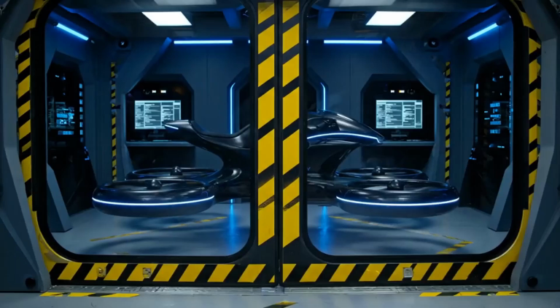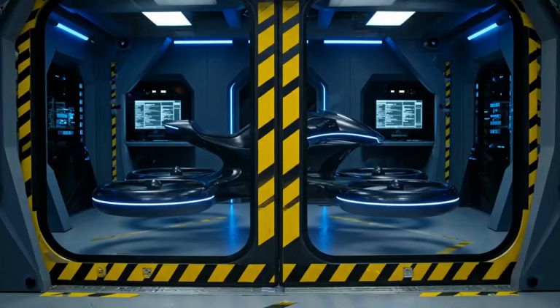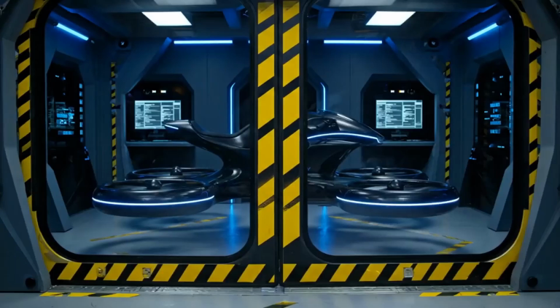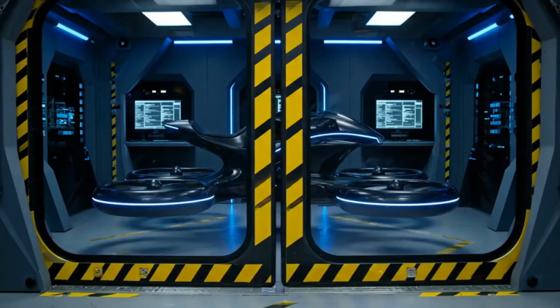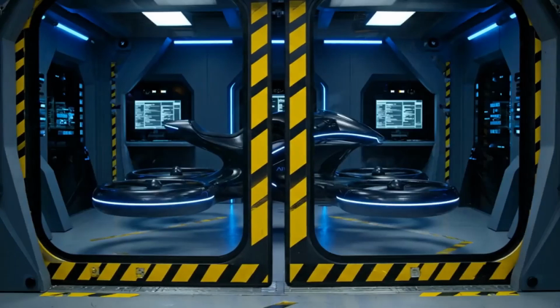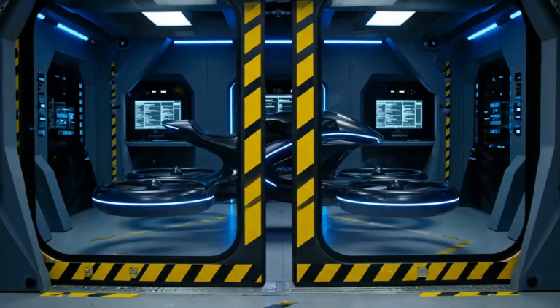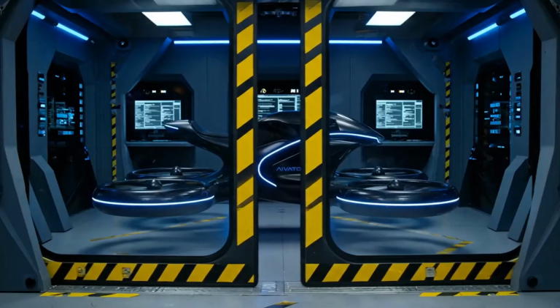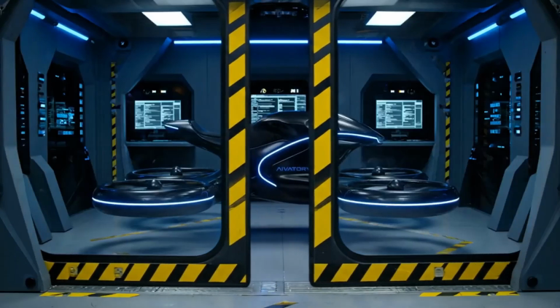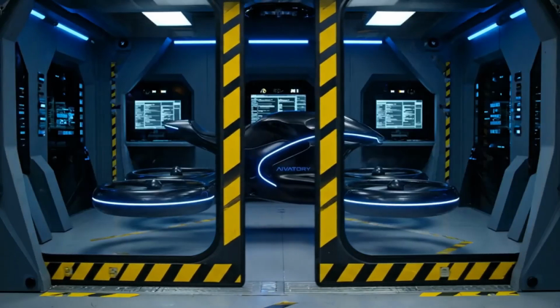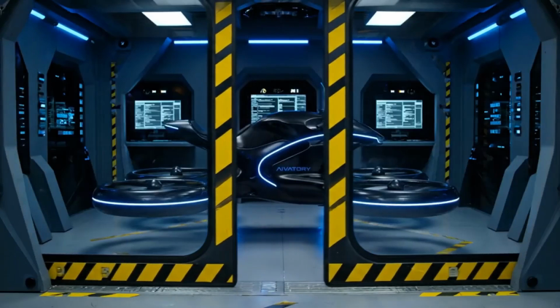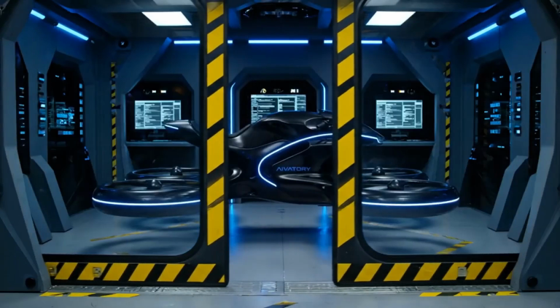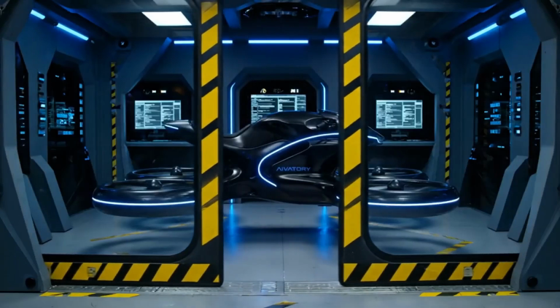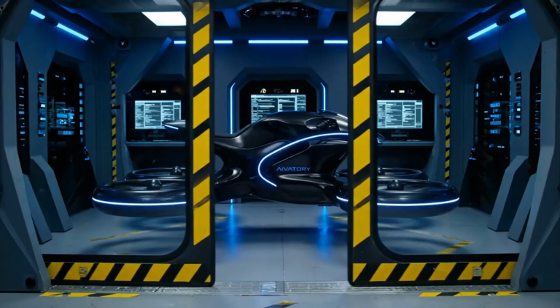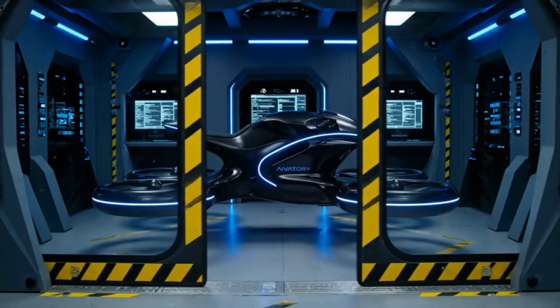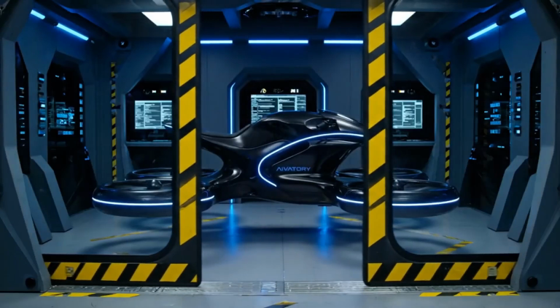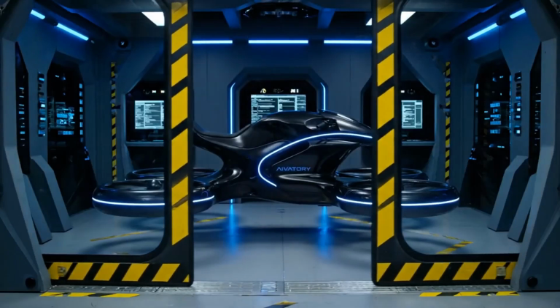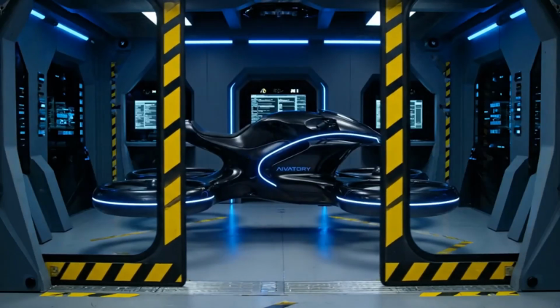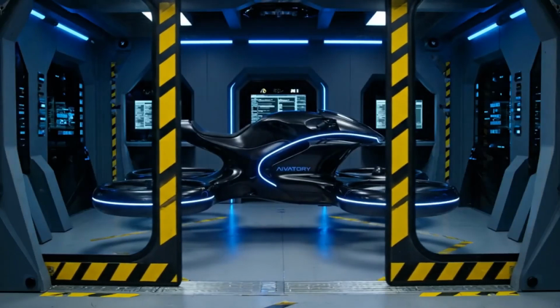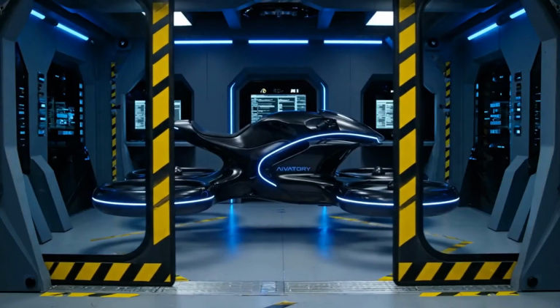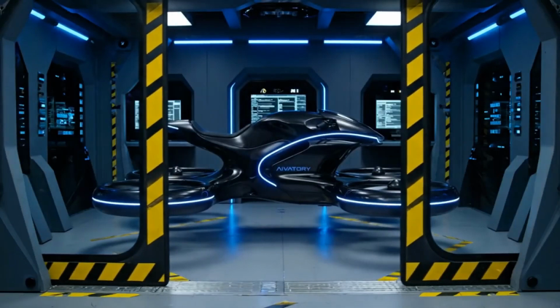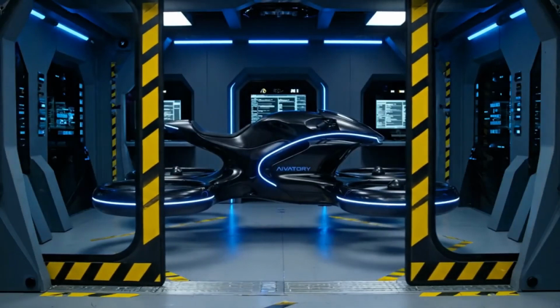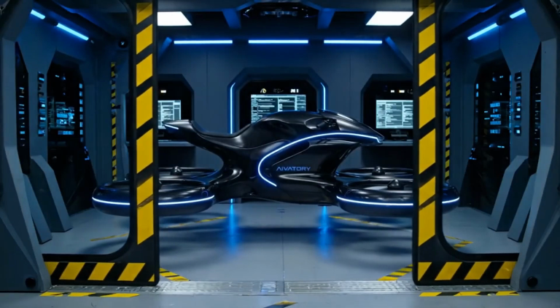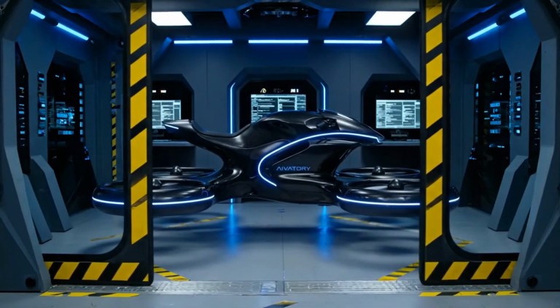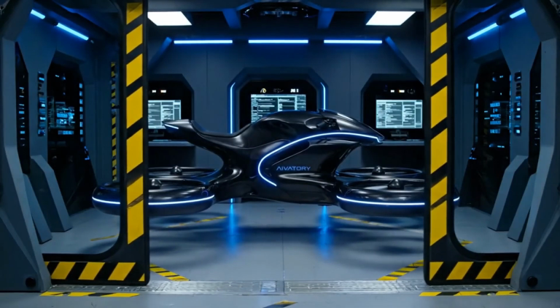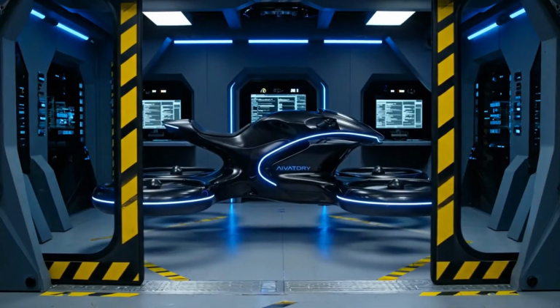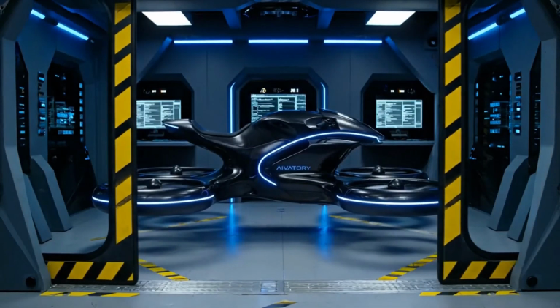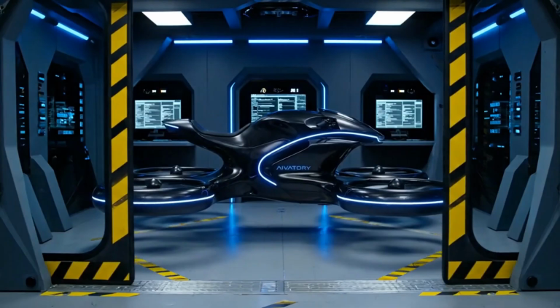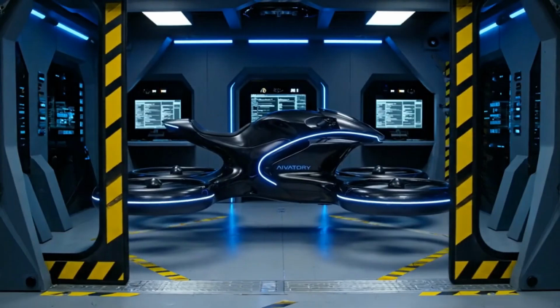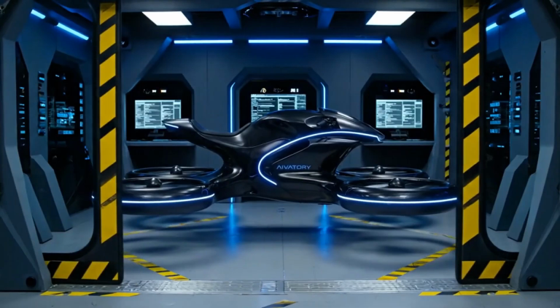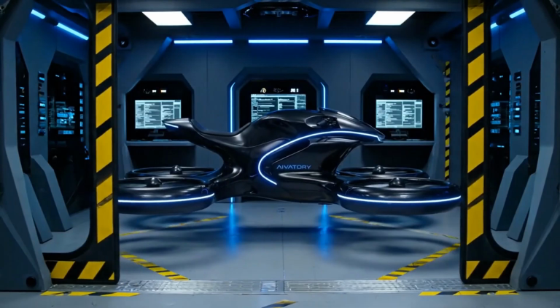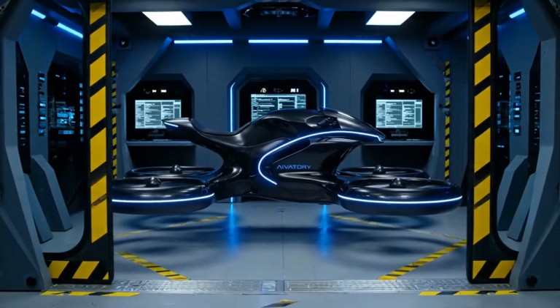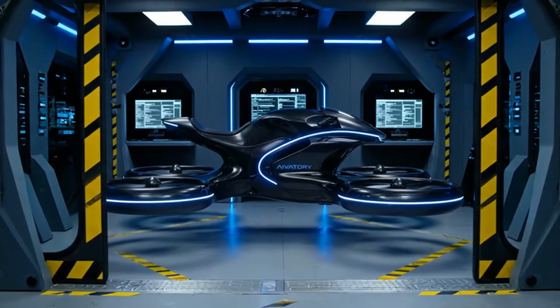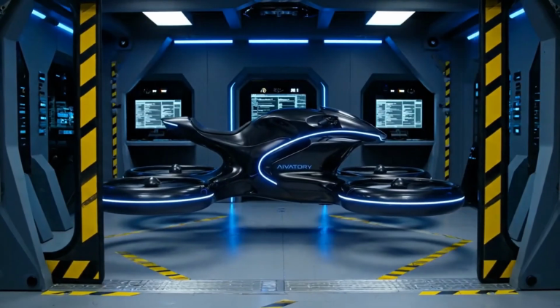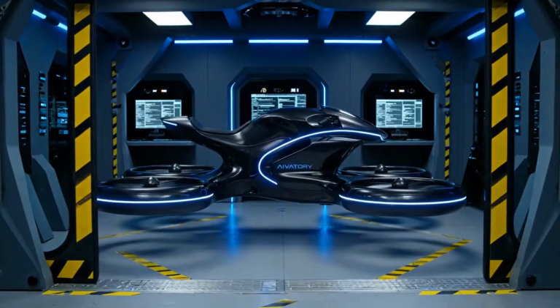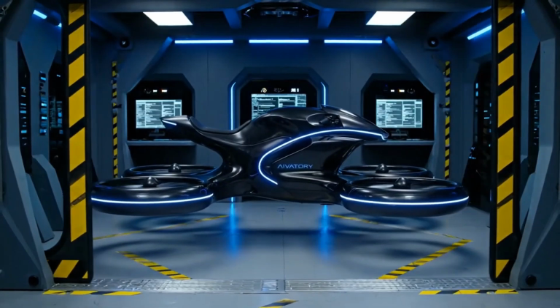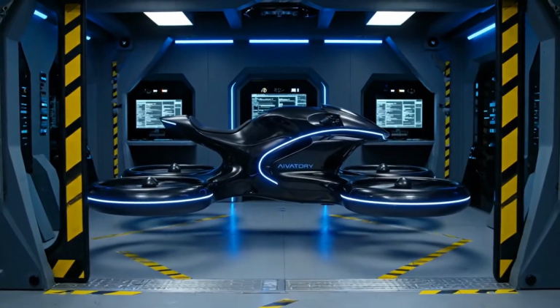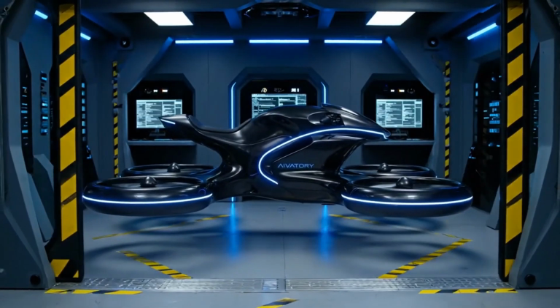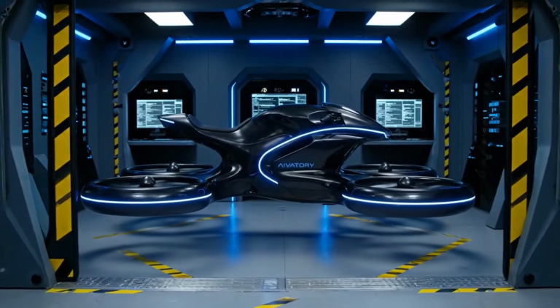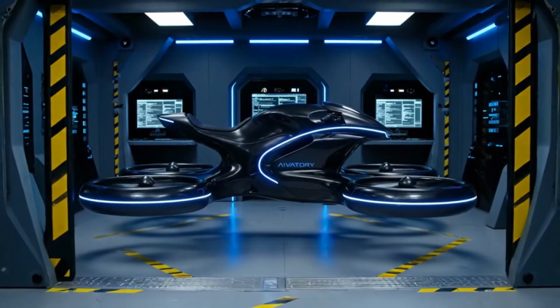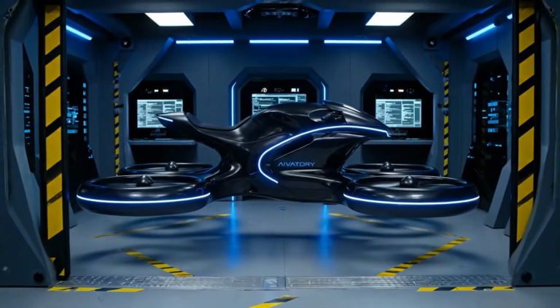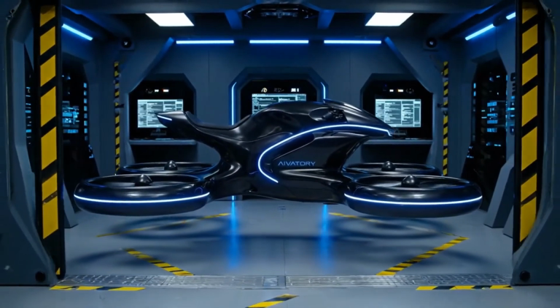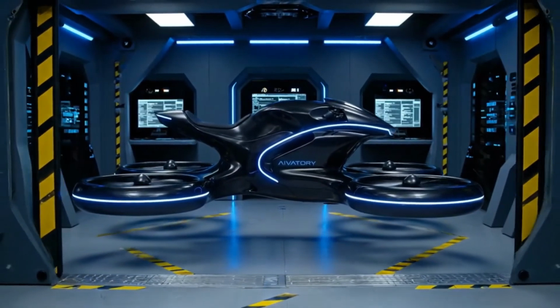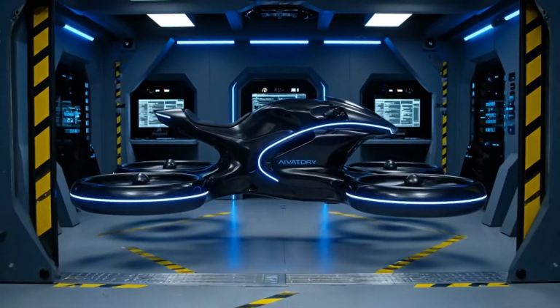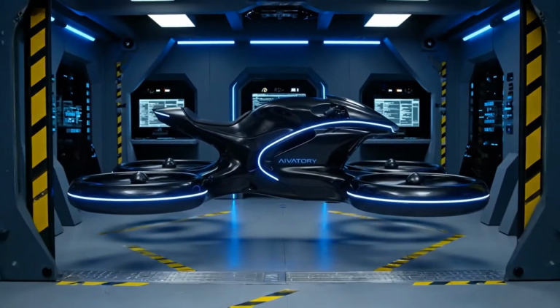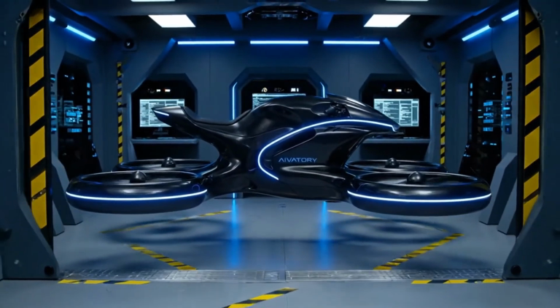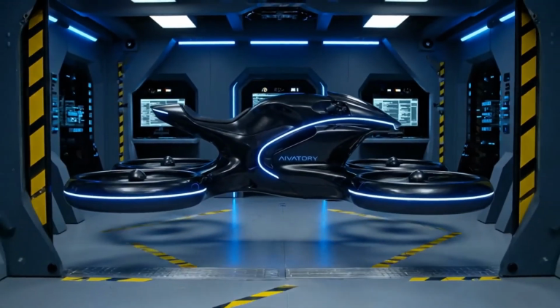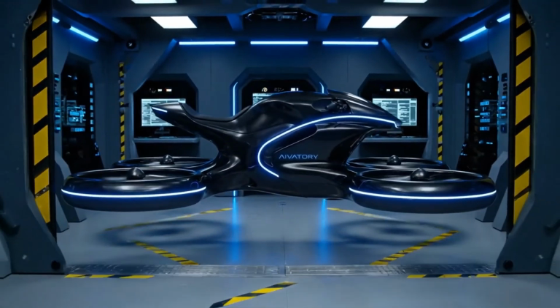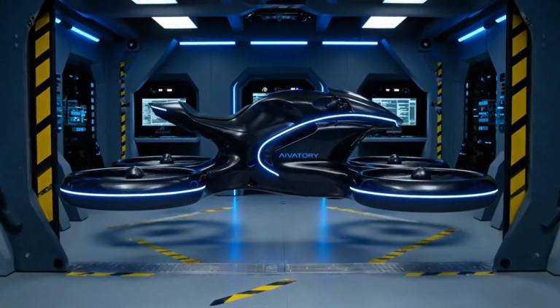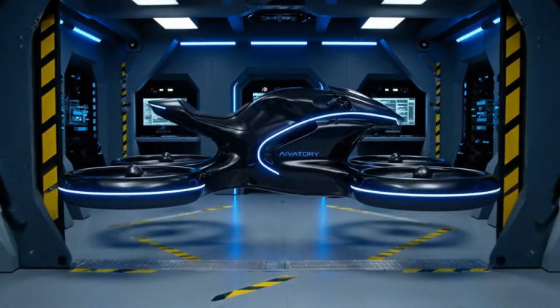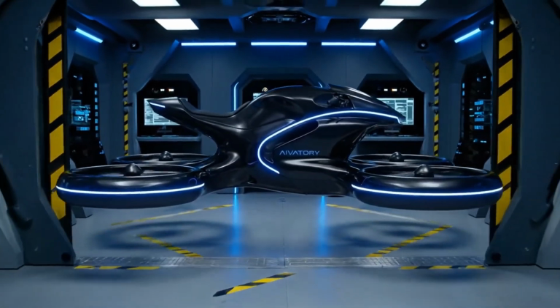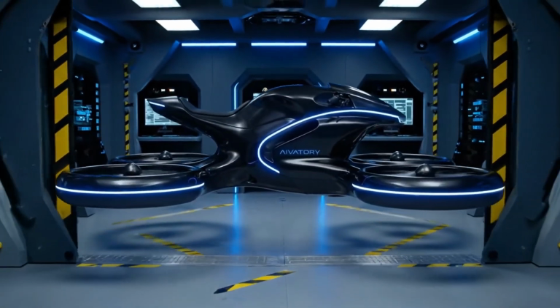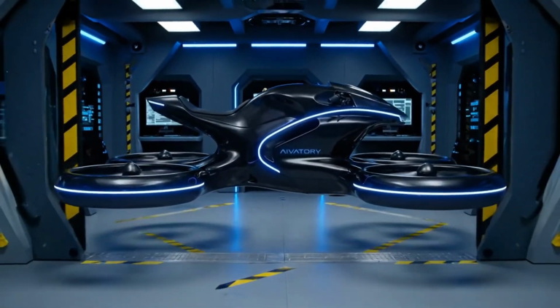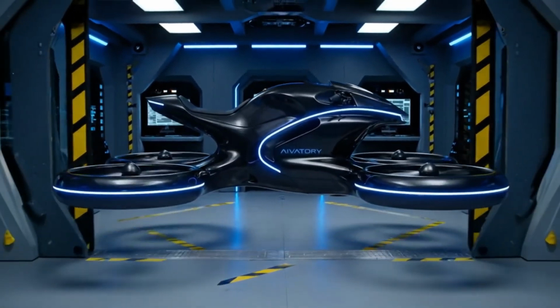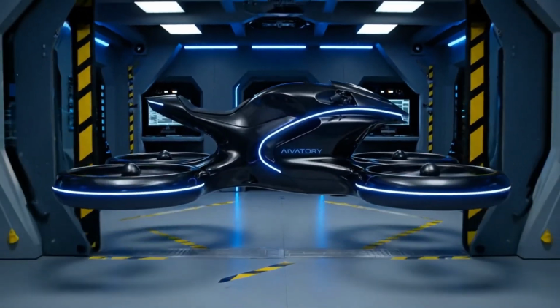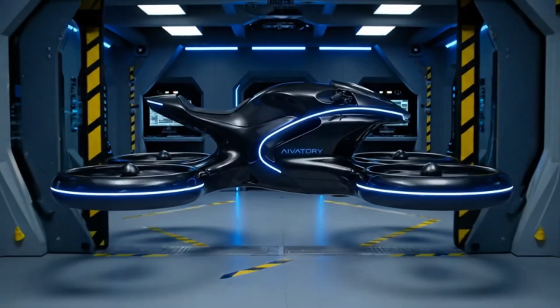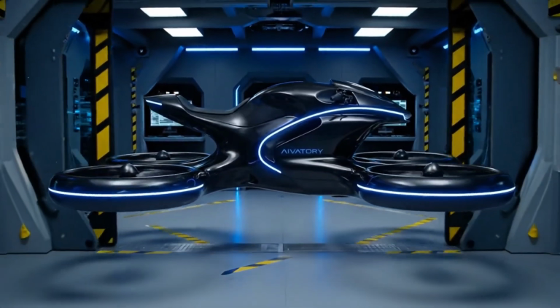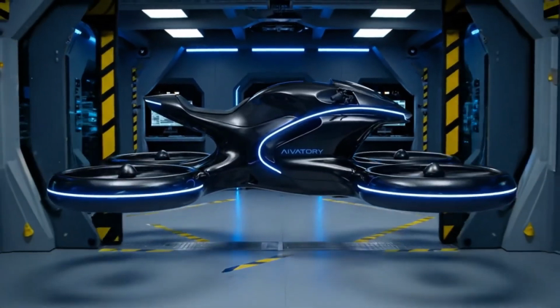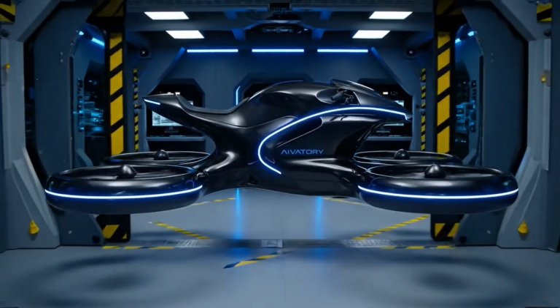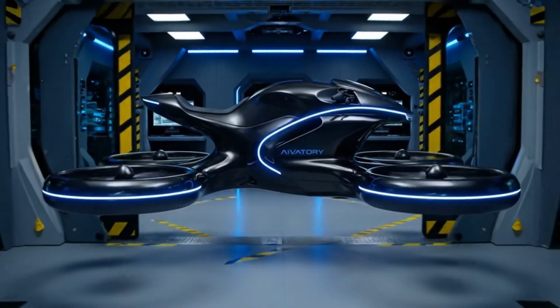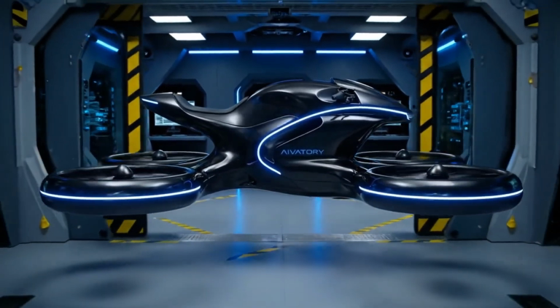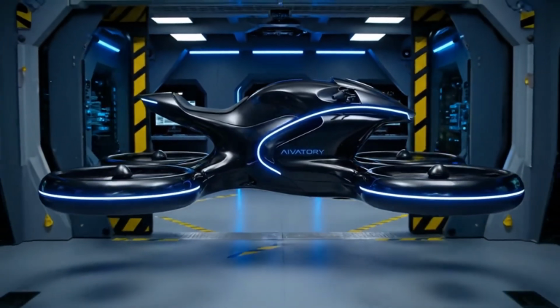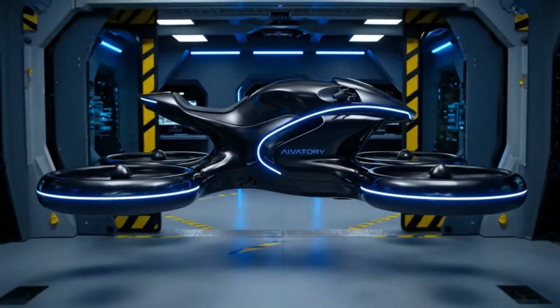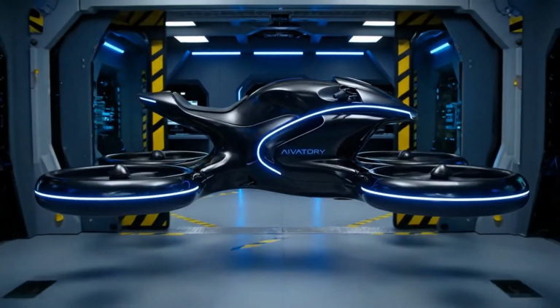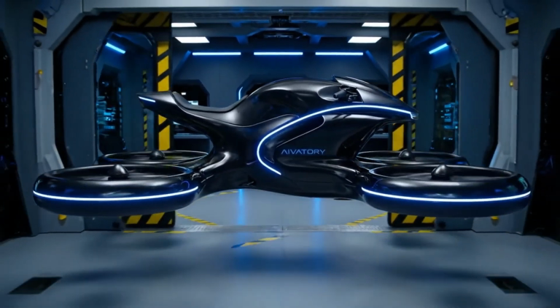The Mark 100 Hoverbike has passed final diagnostics and is ready for deployment. All systems are nominal.